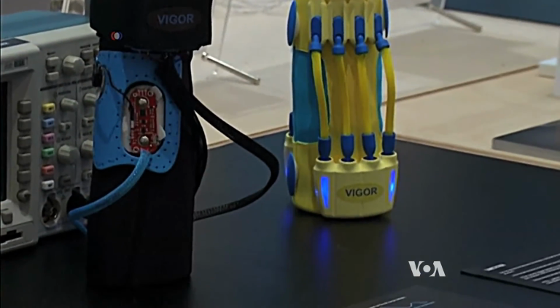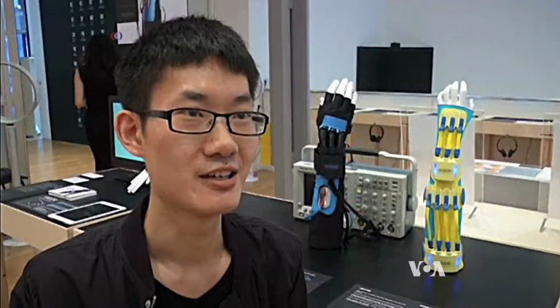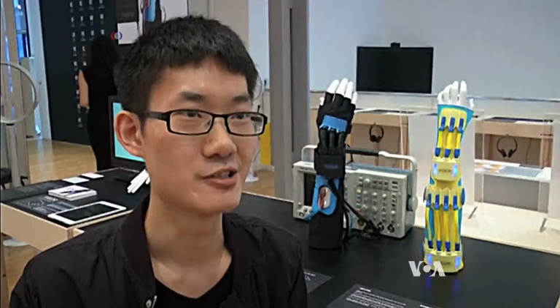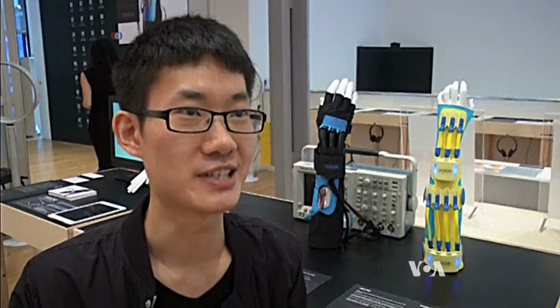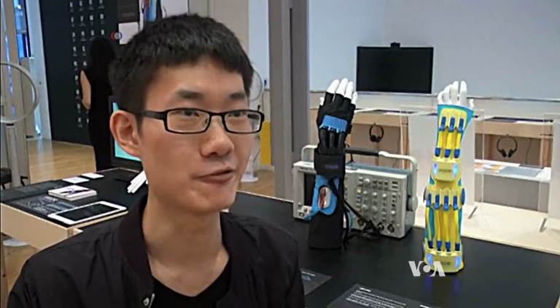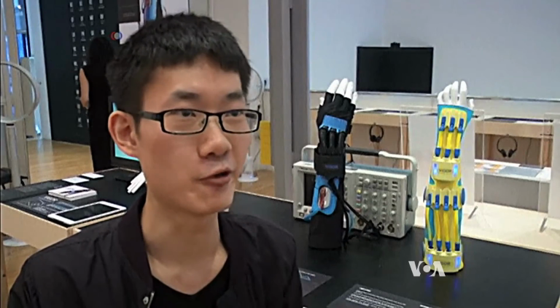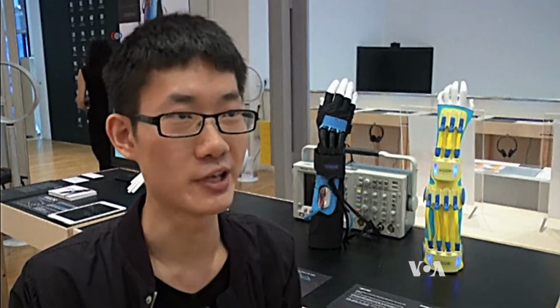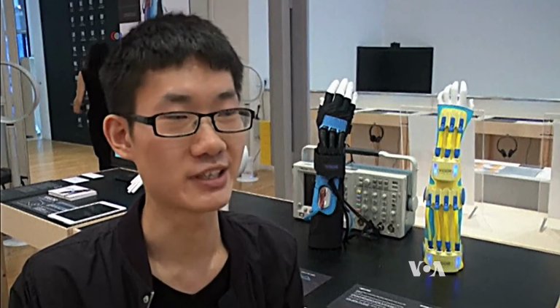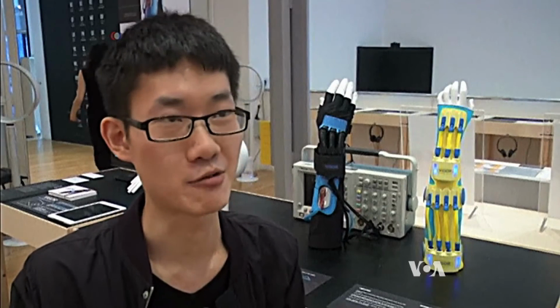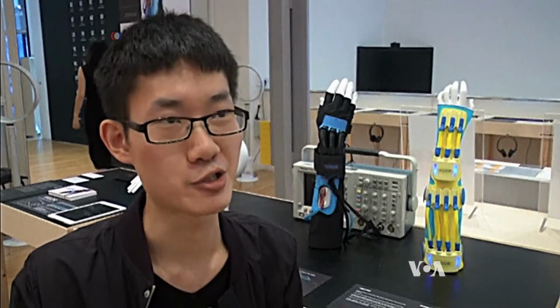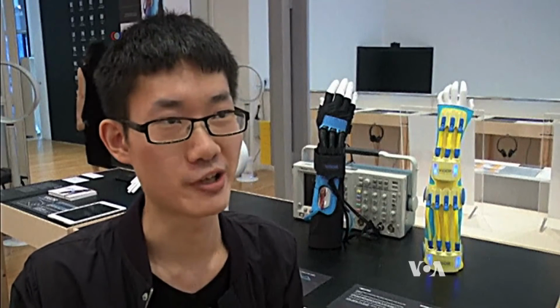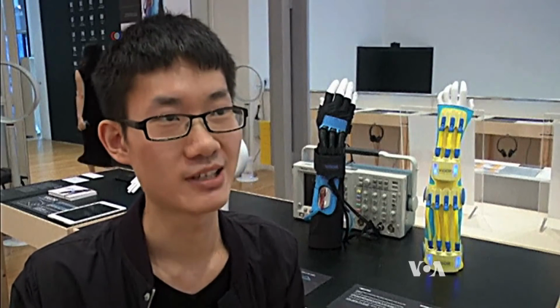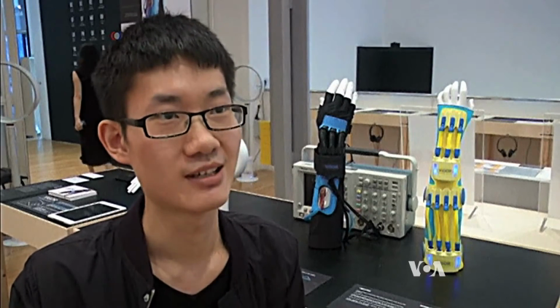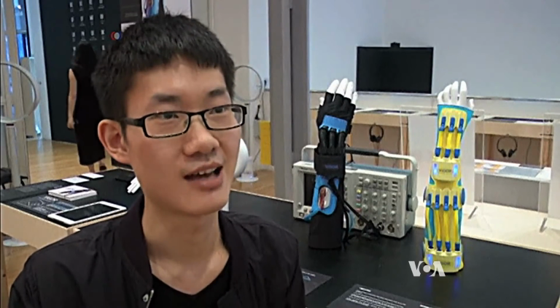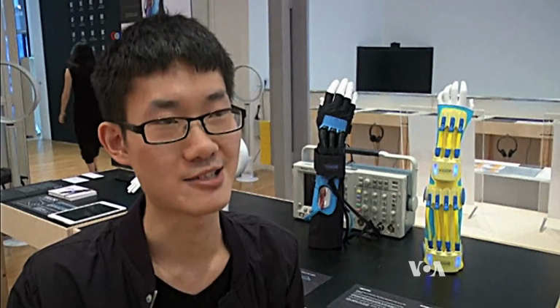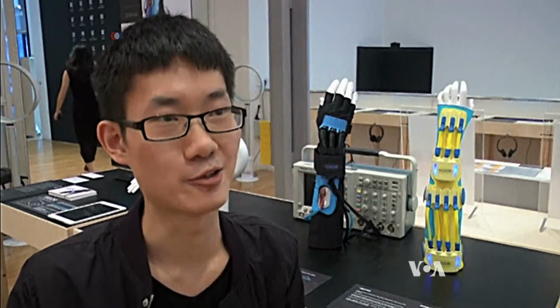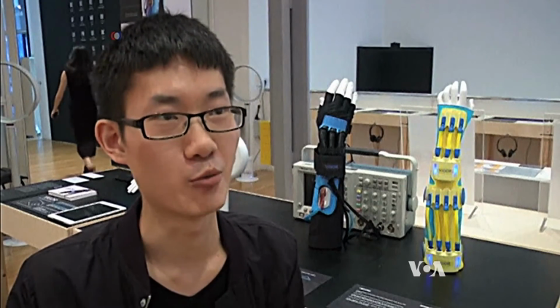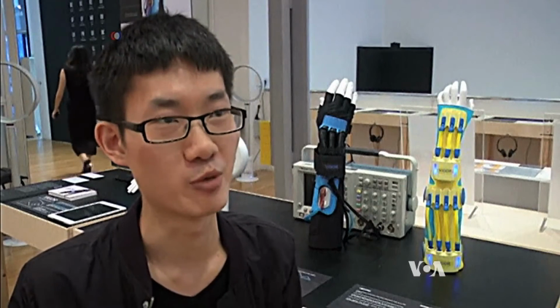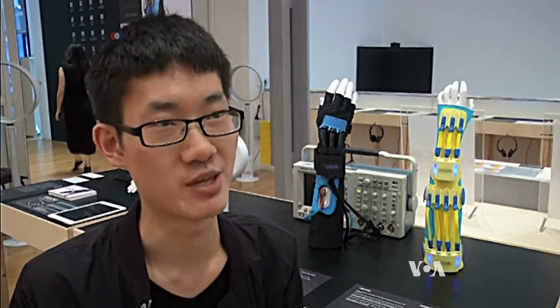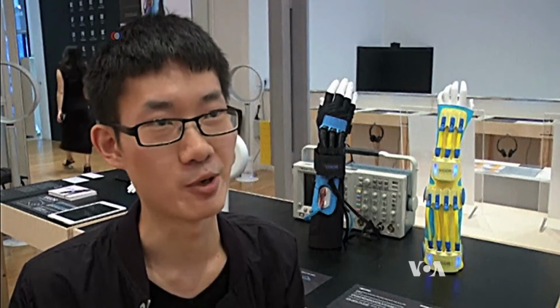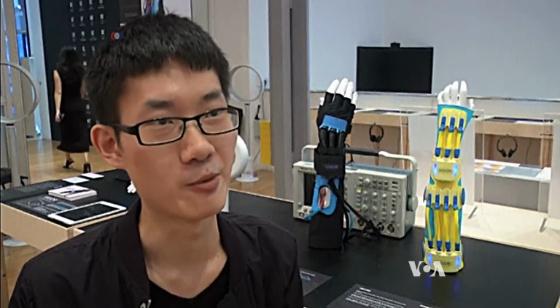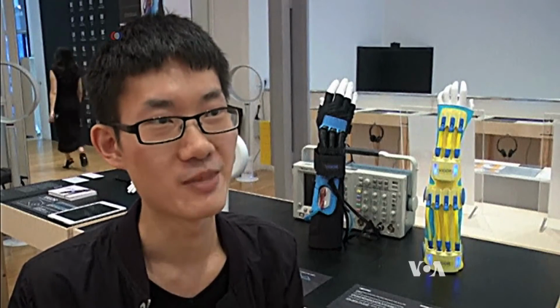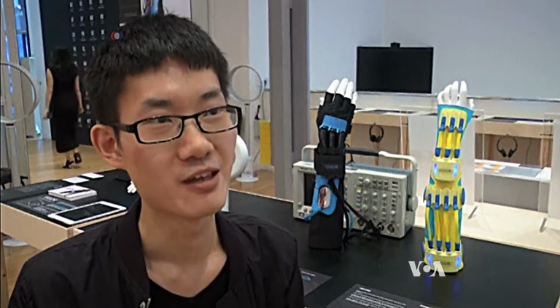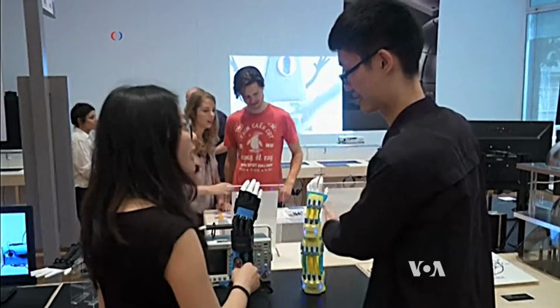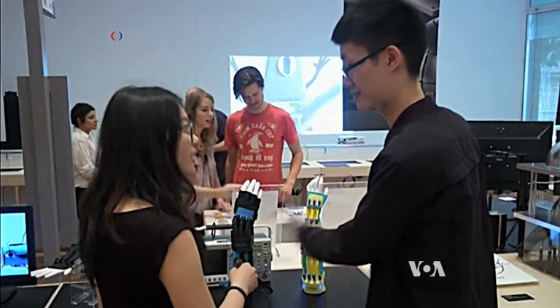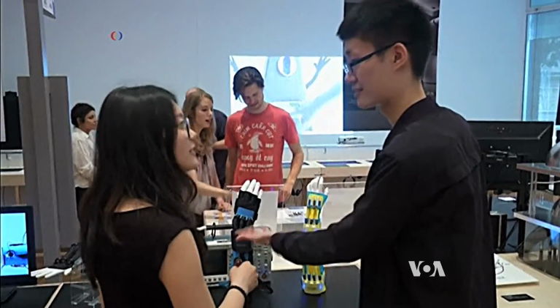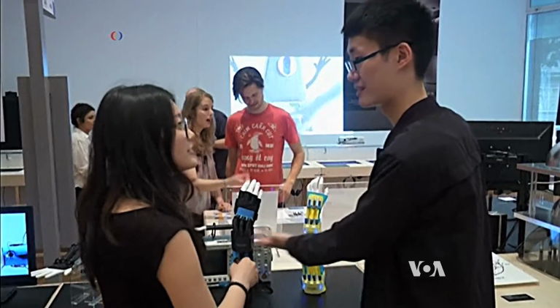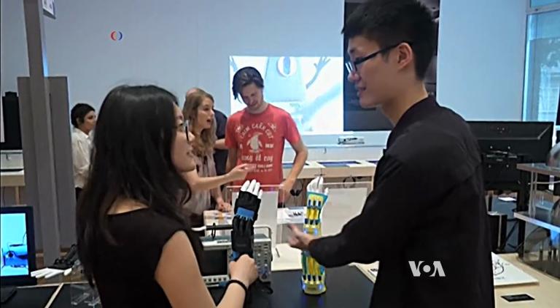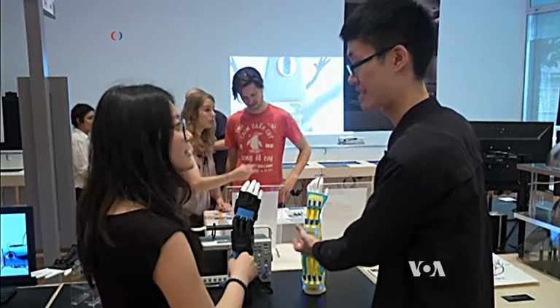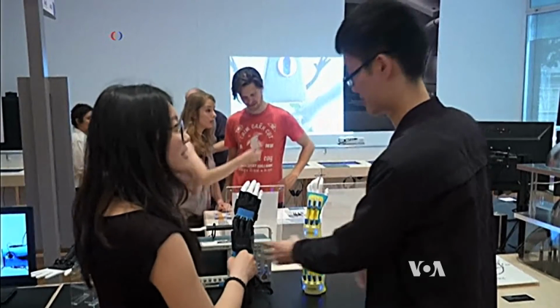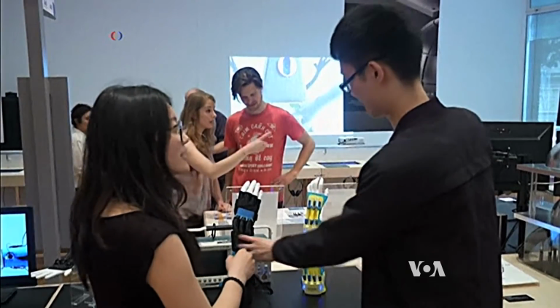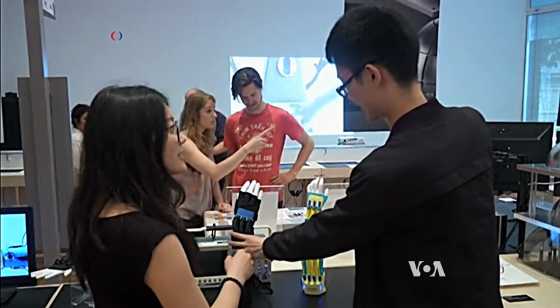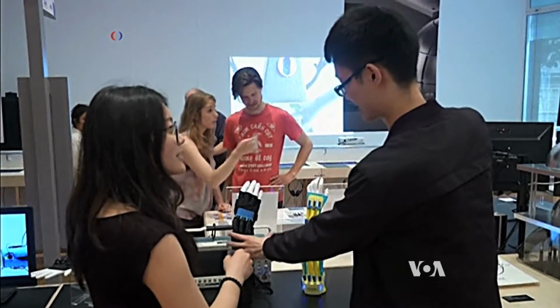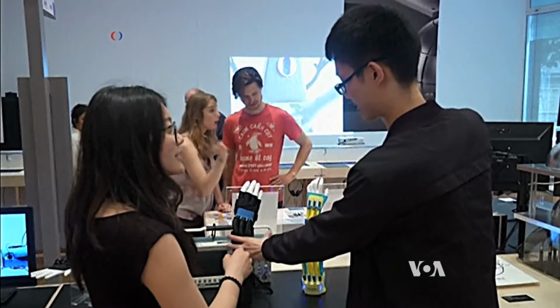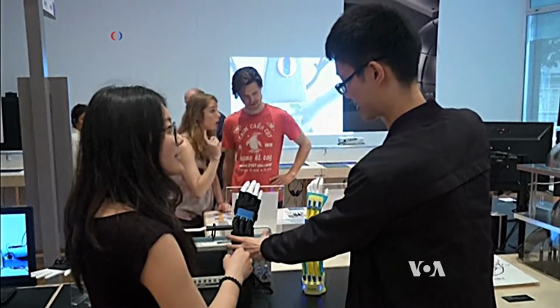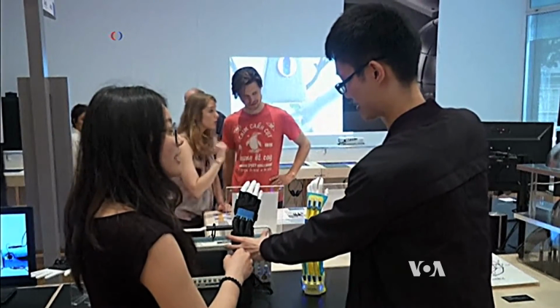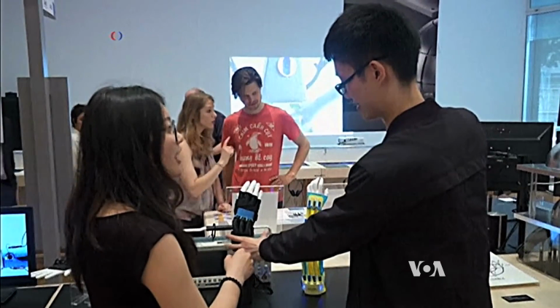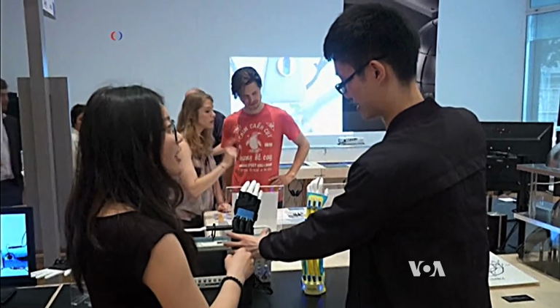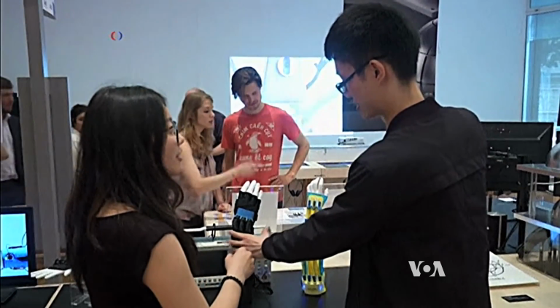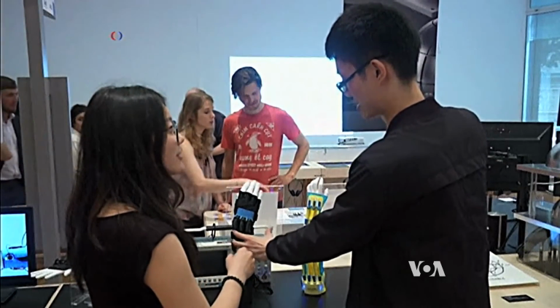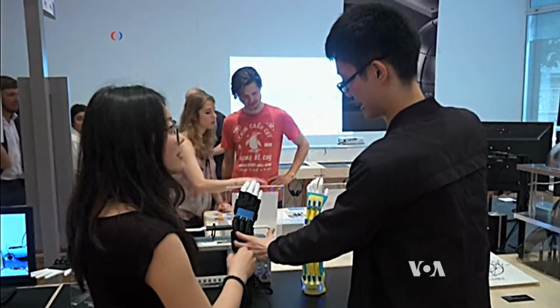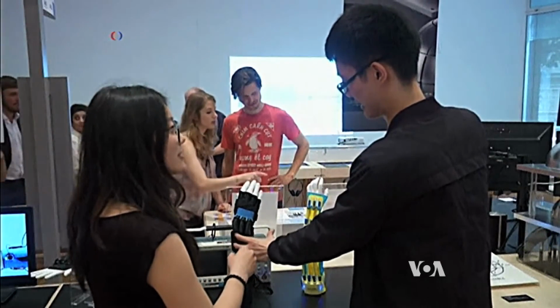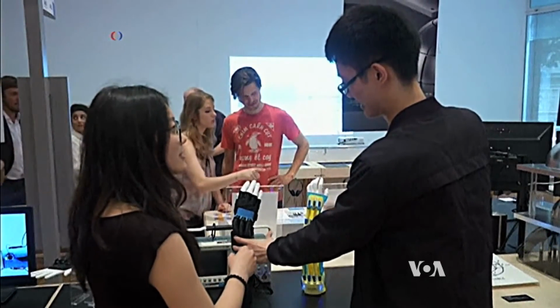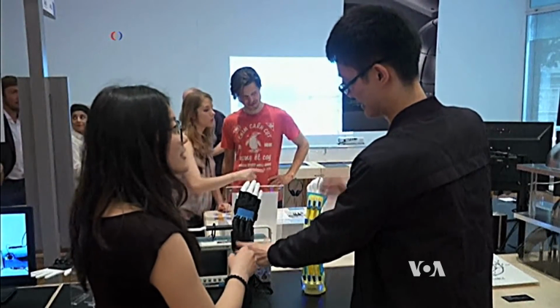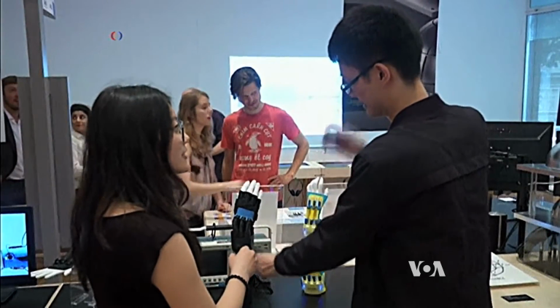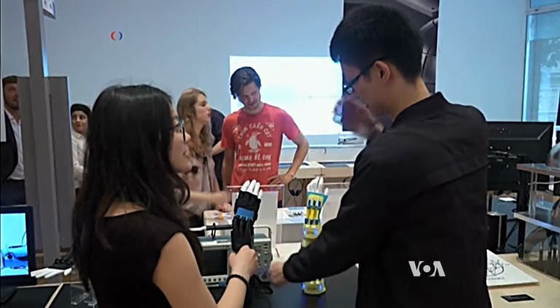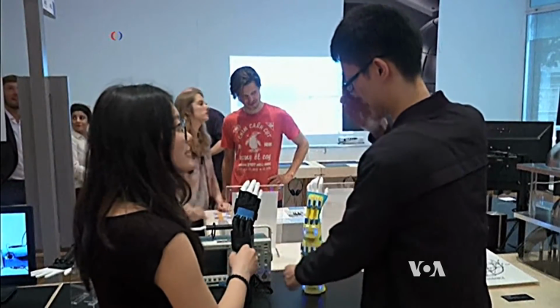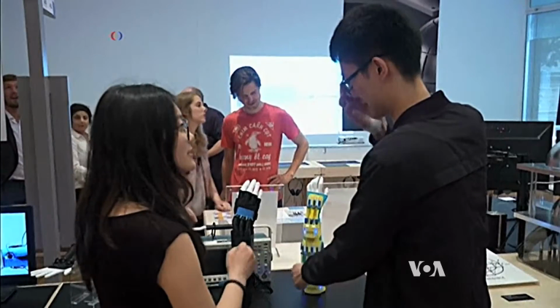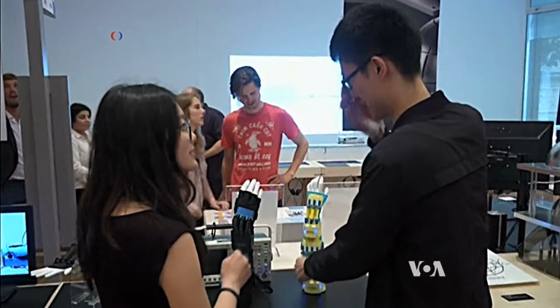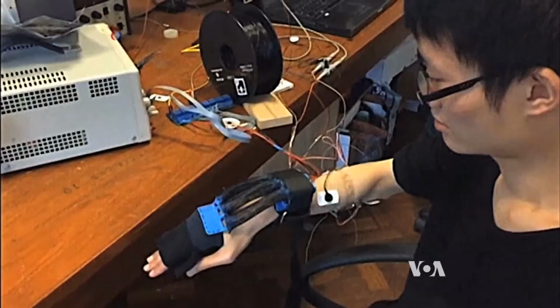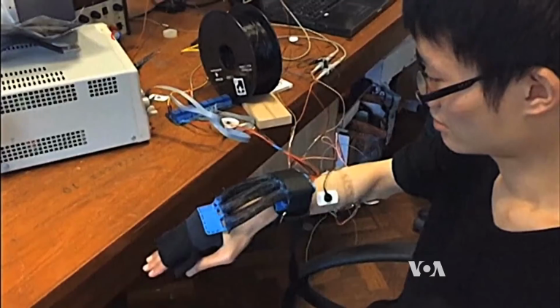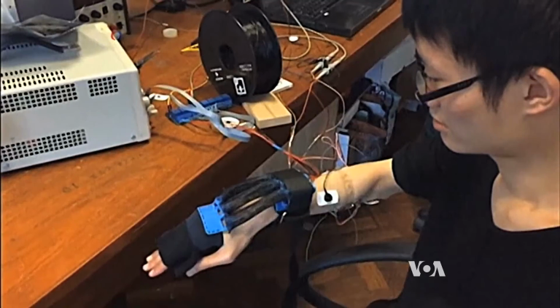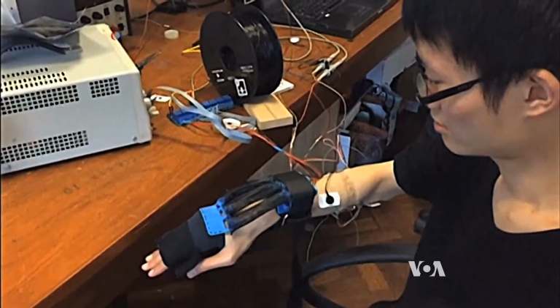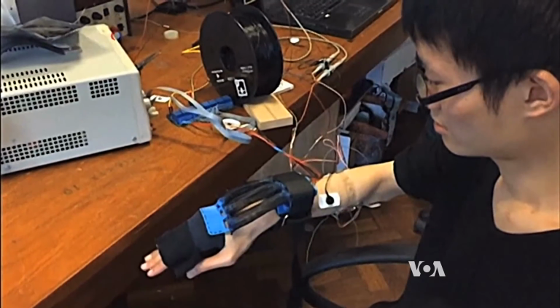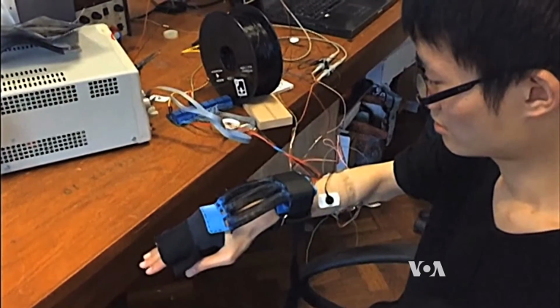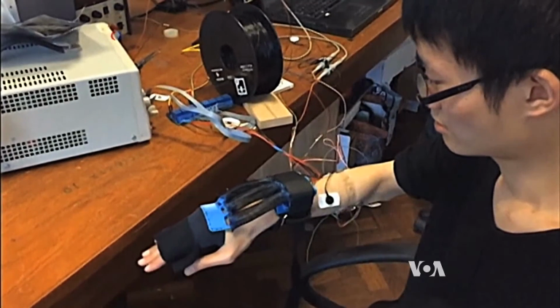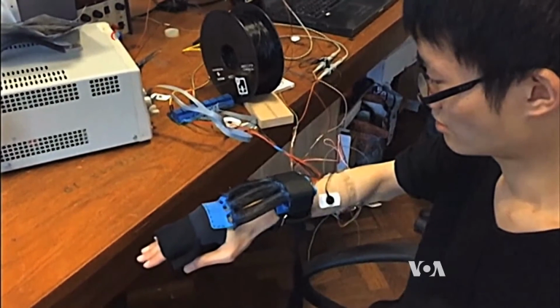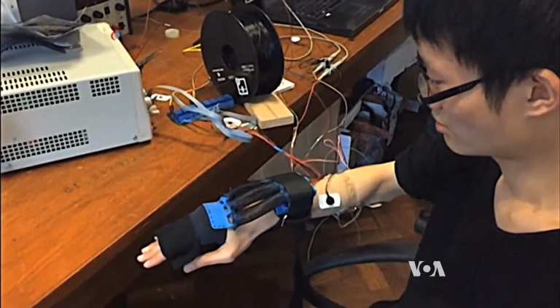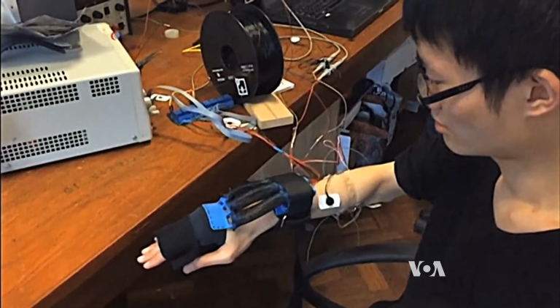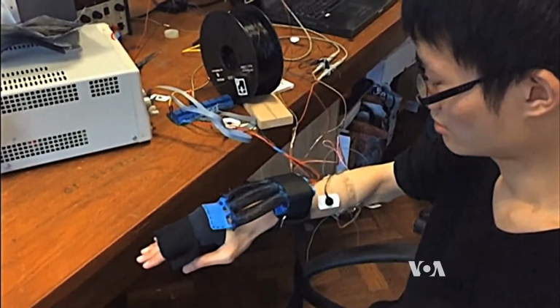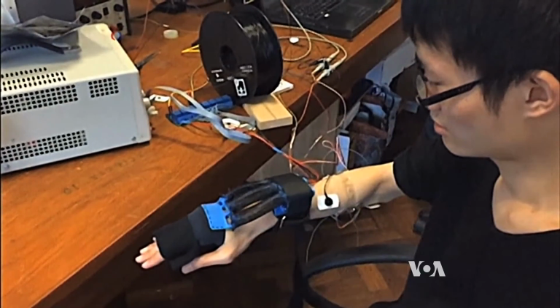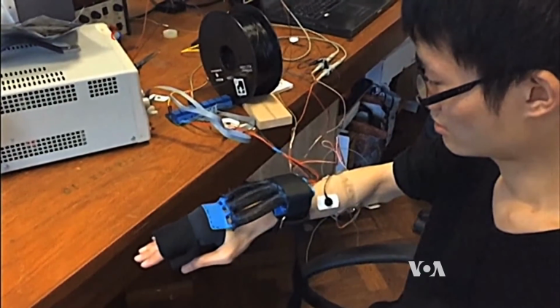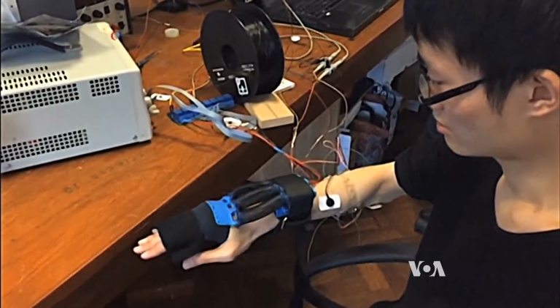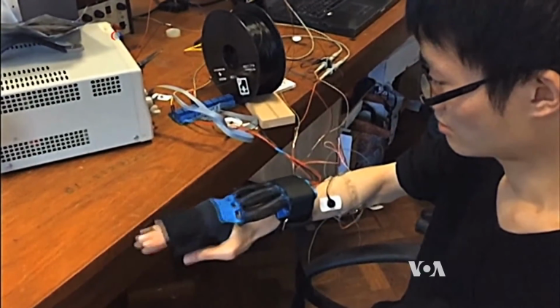You can fully control it as normal people. Tan has a start-up business for Vigor and plans to market it once he's perfected the apparatus.